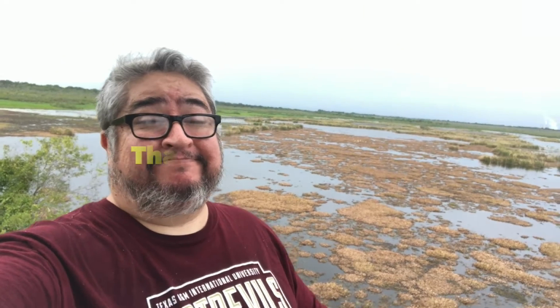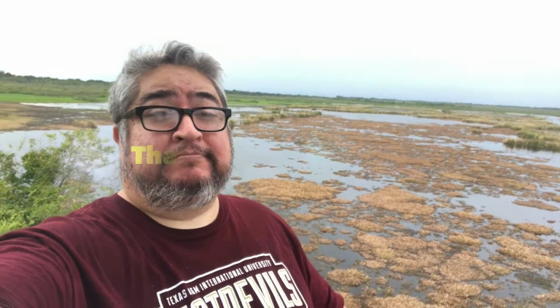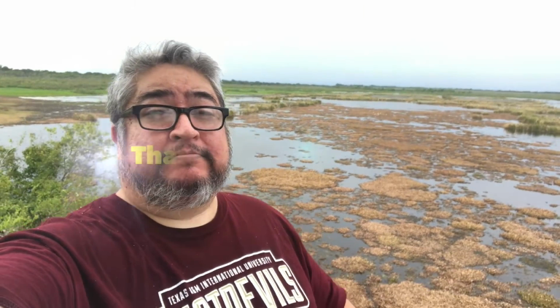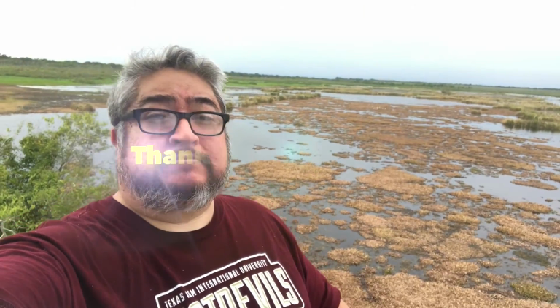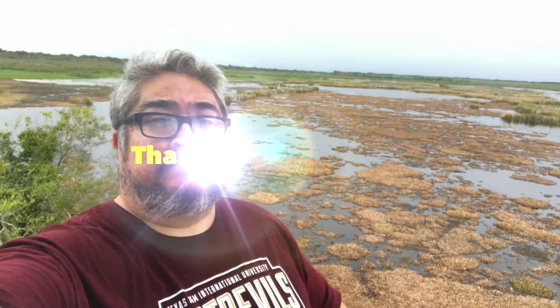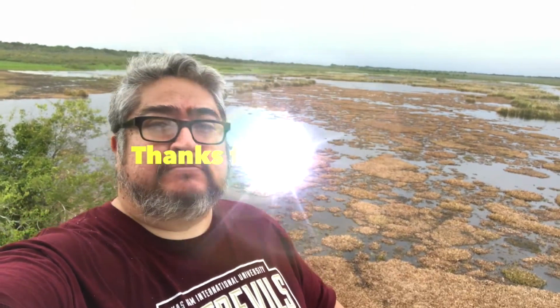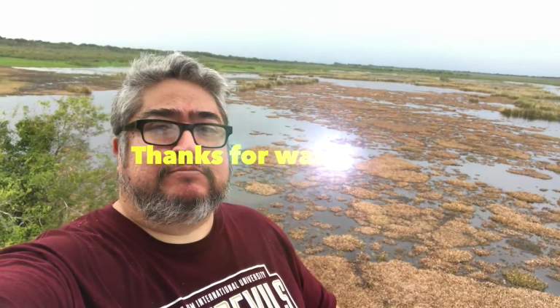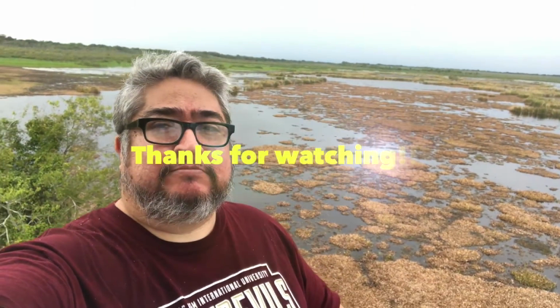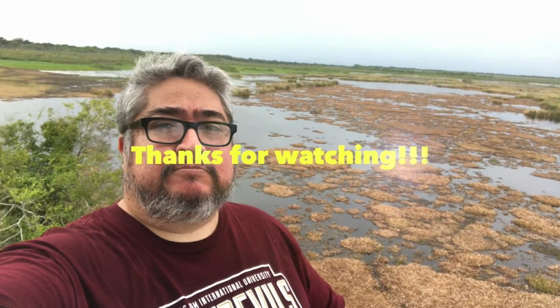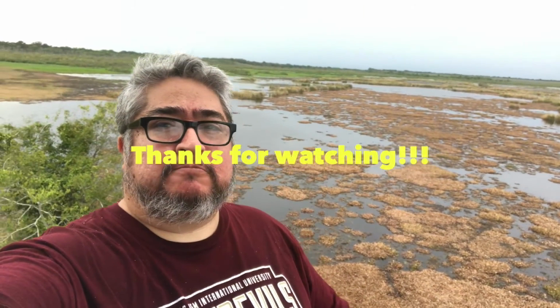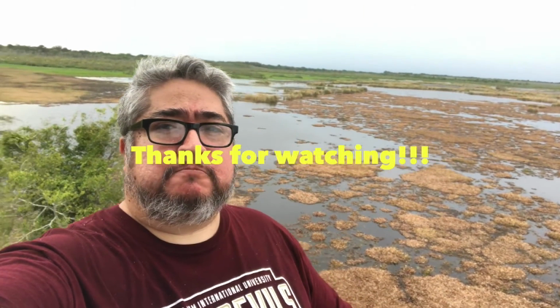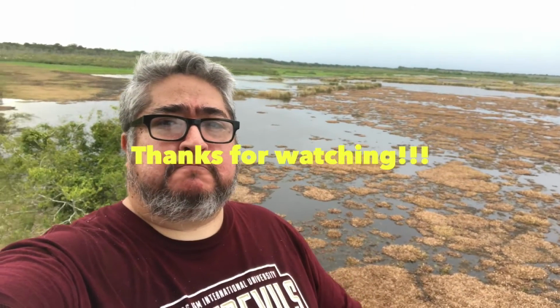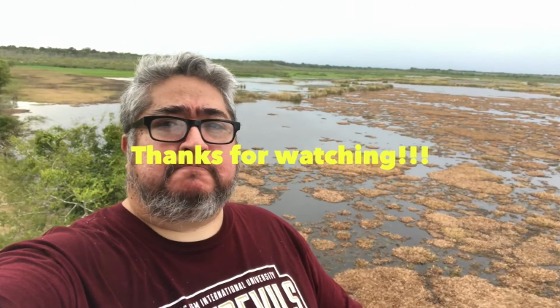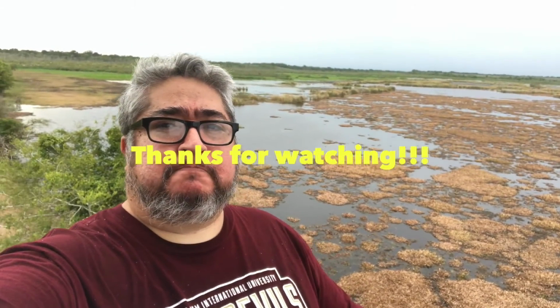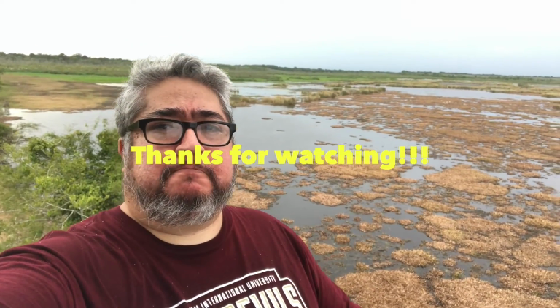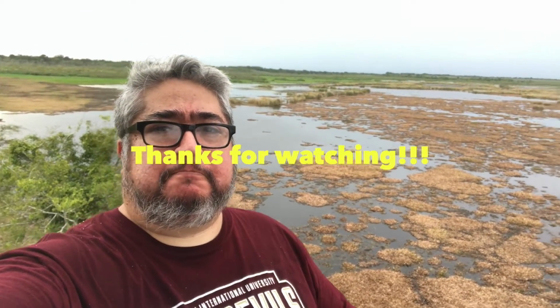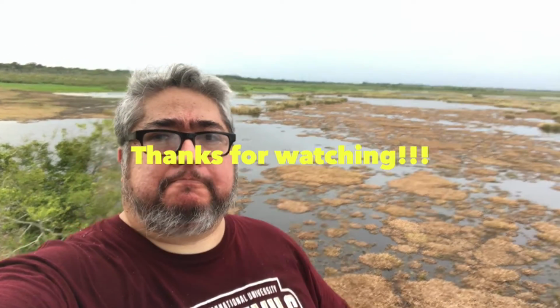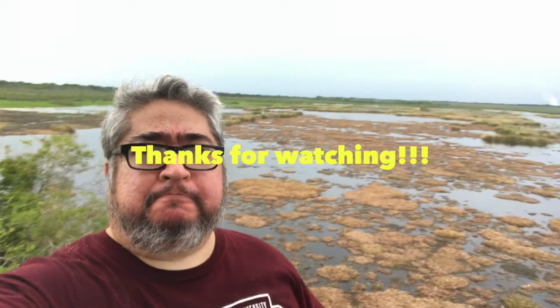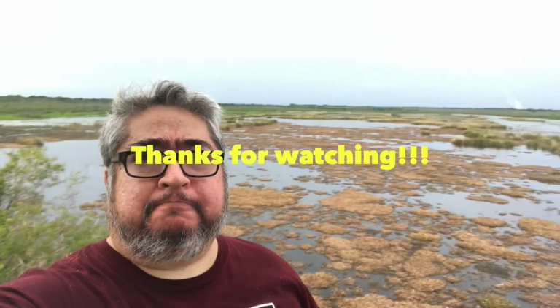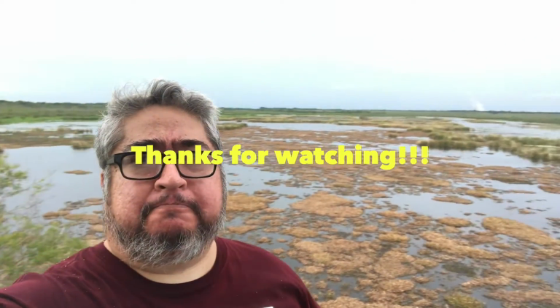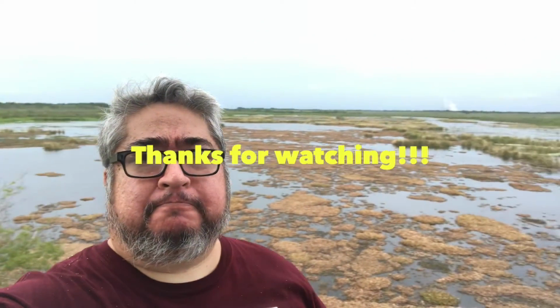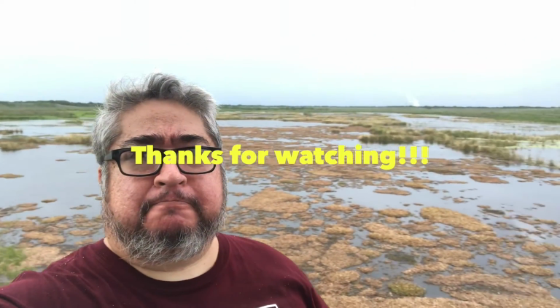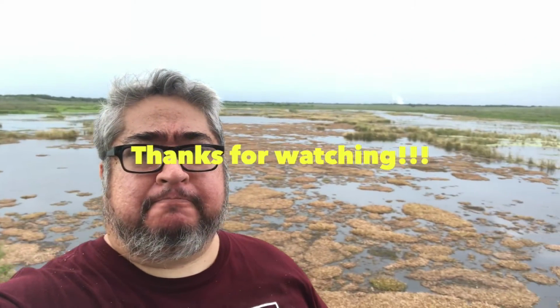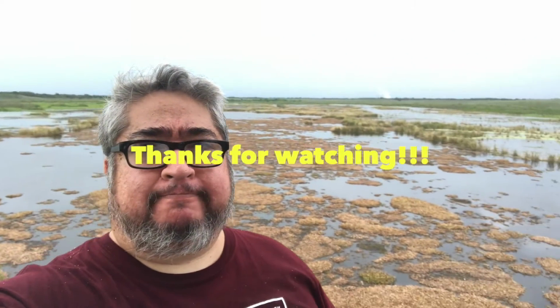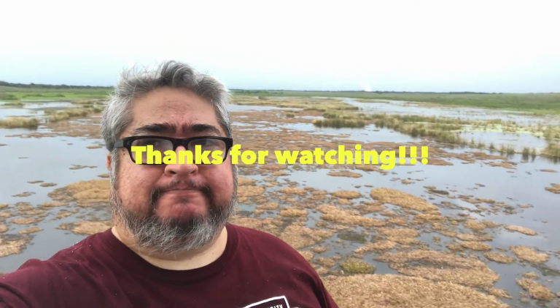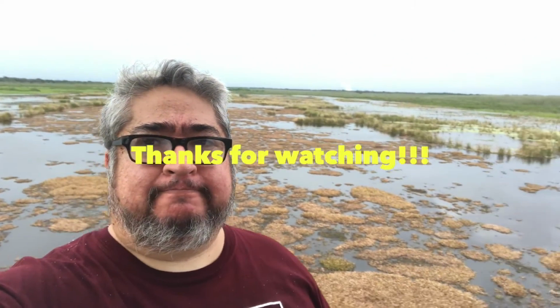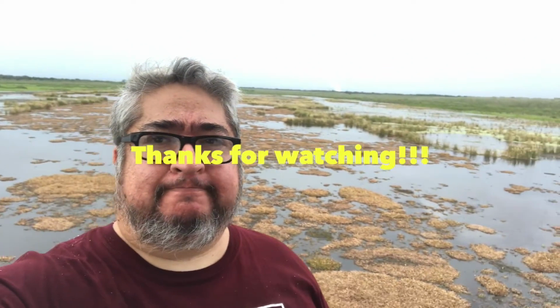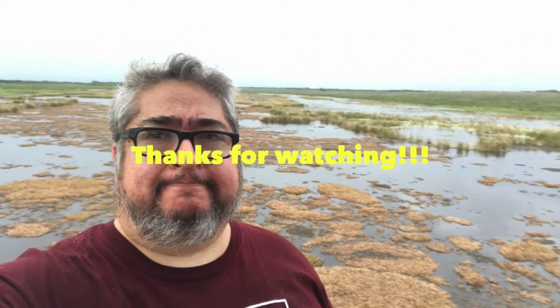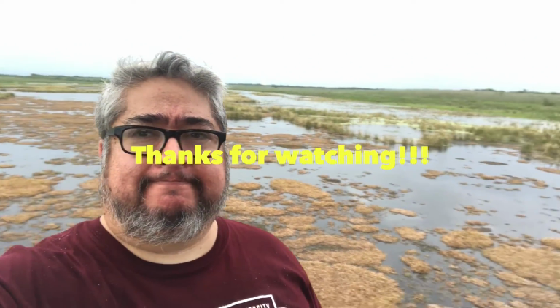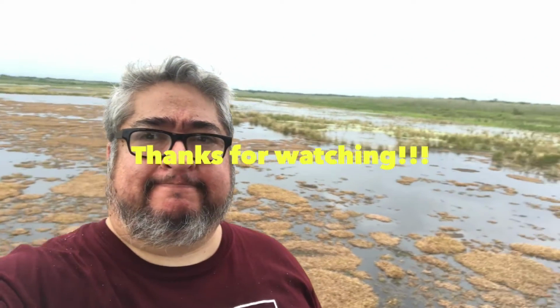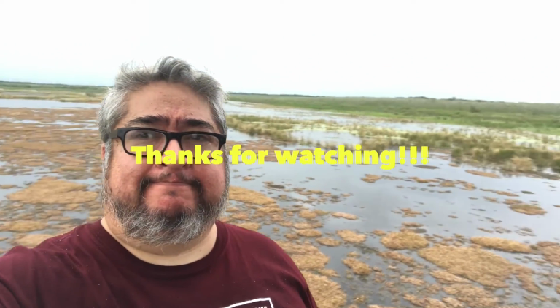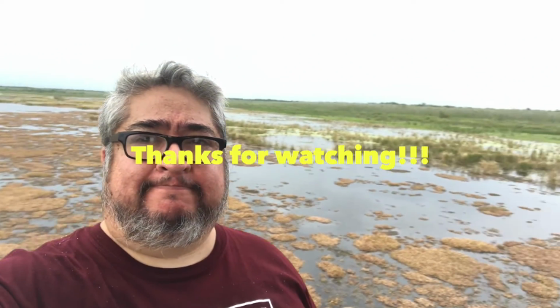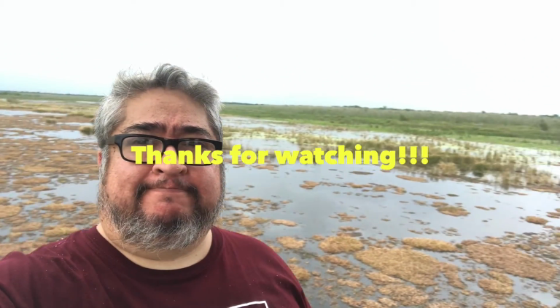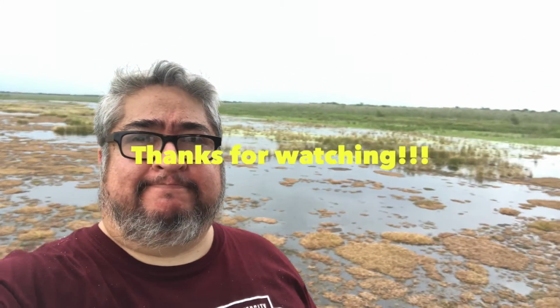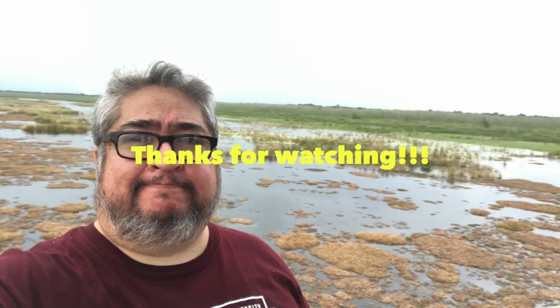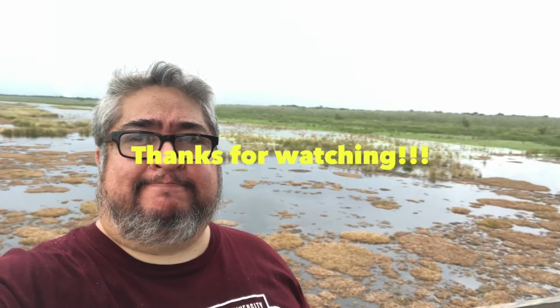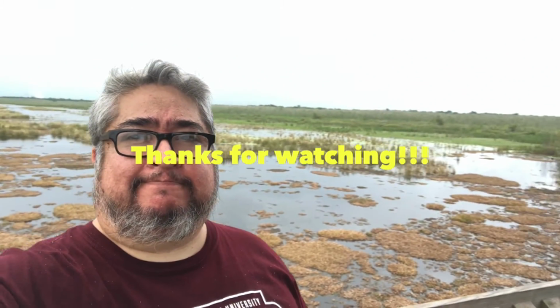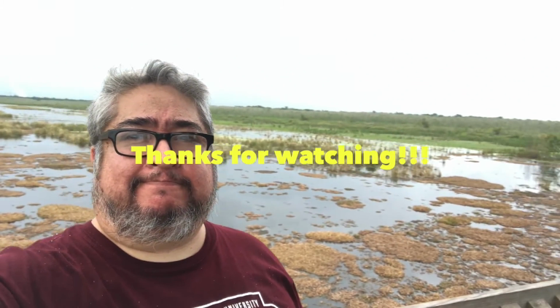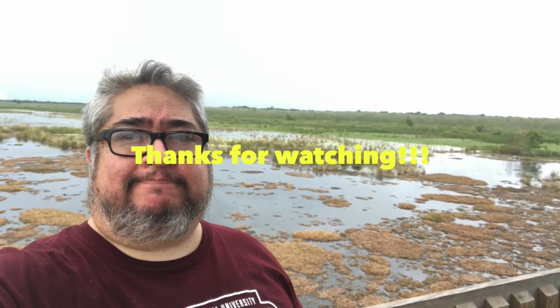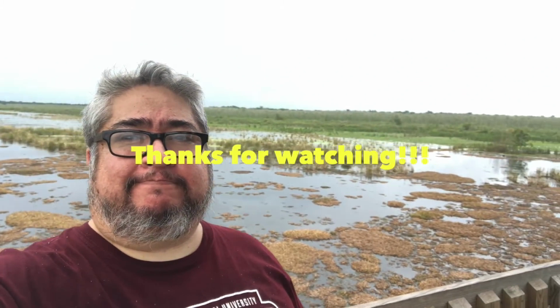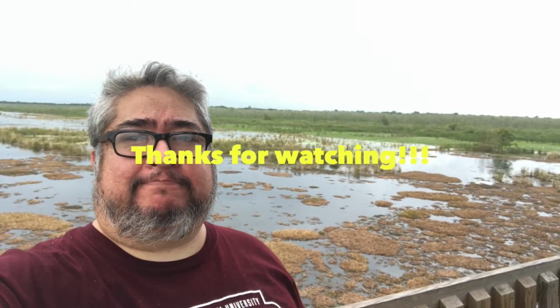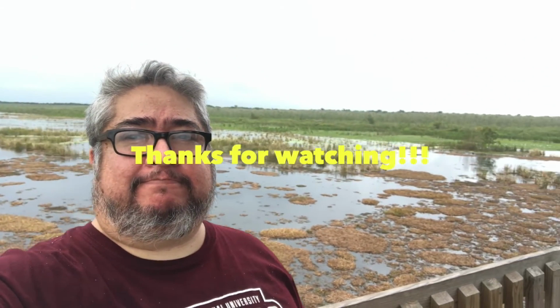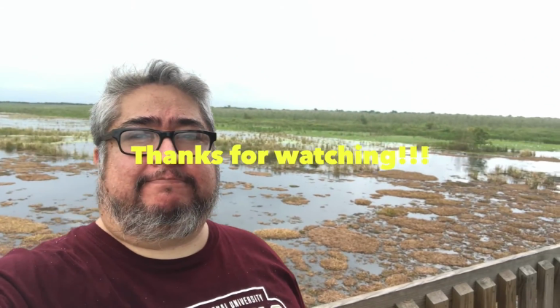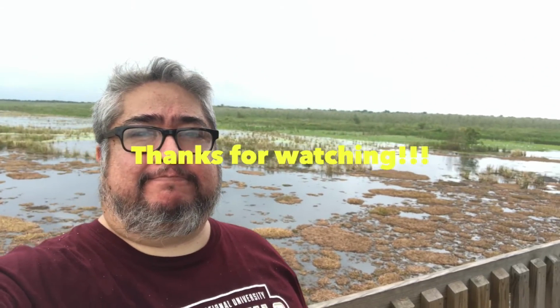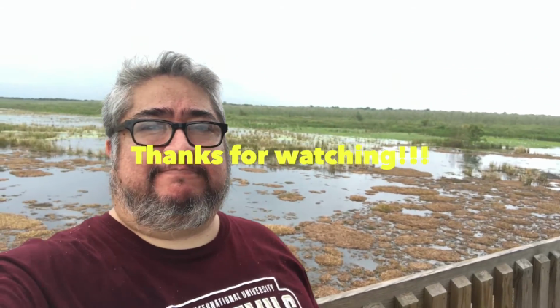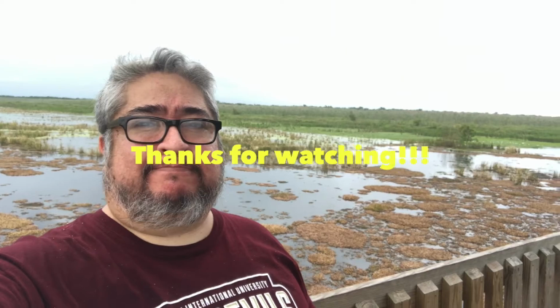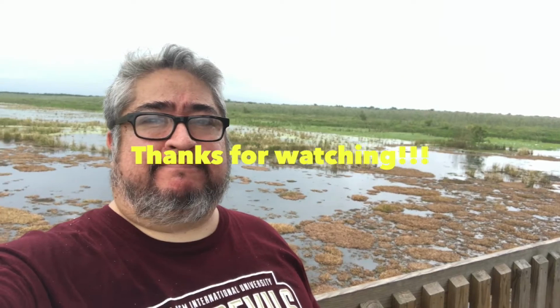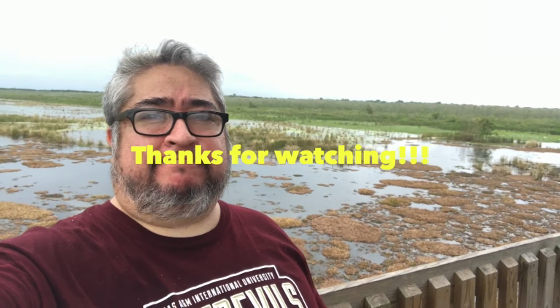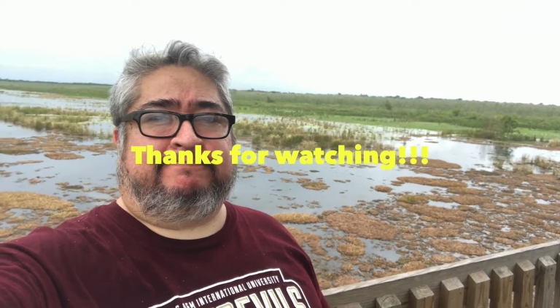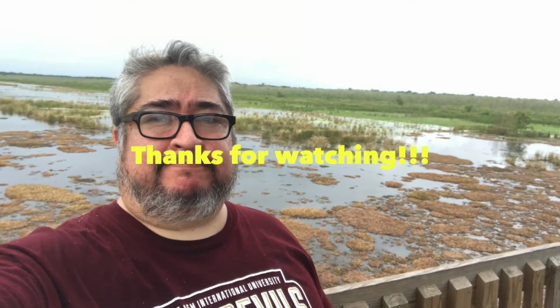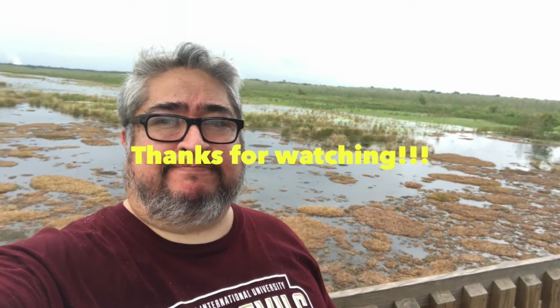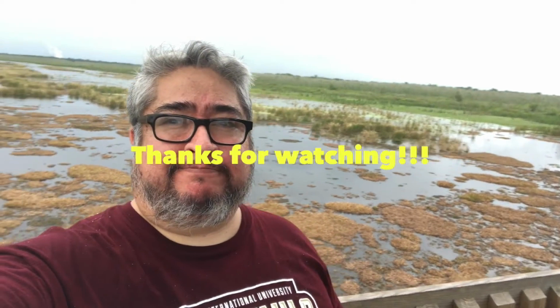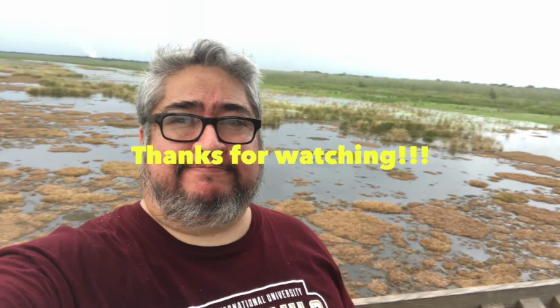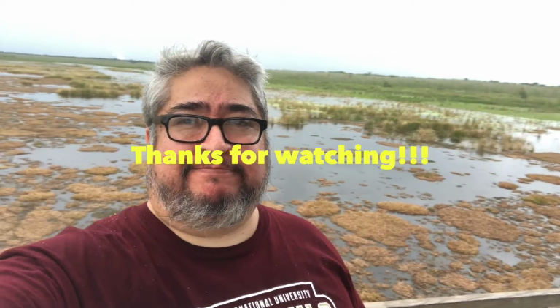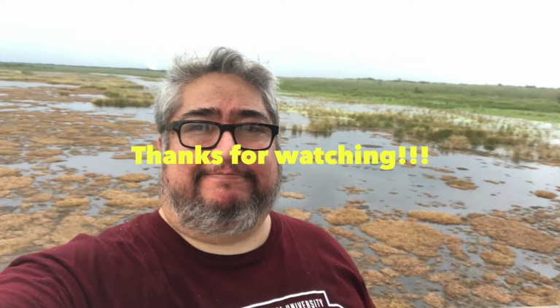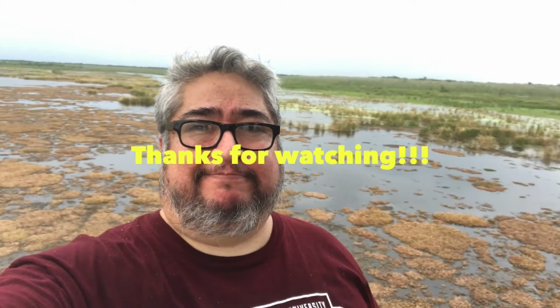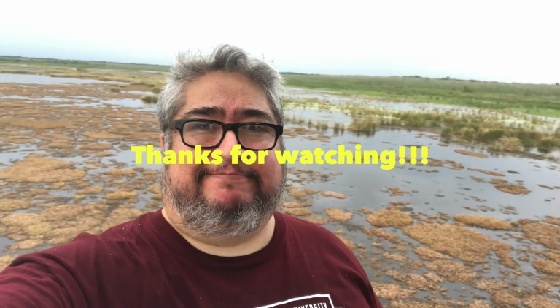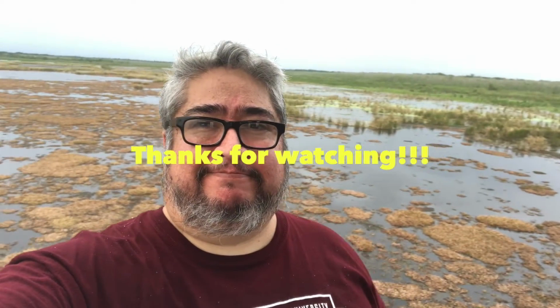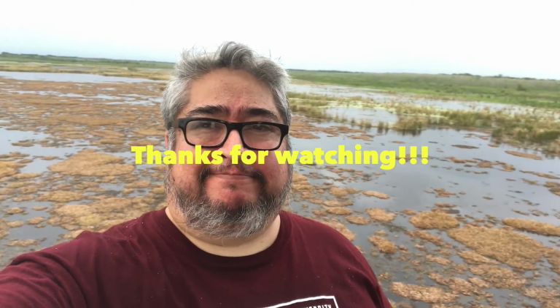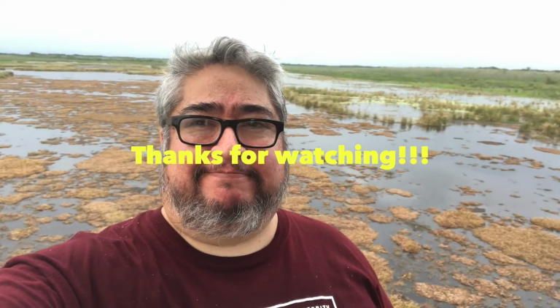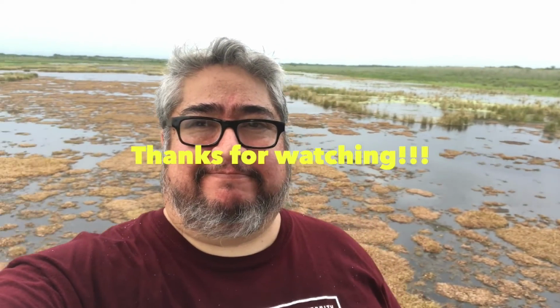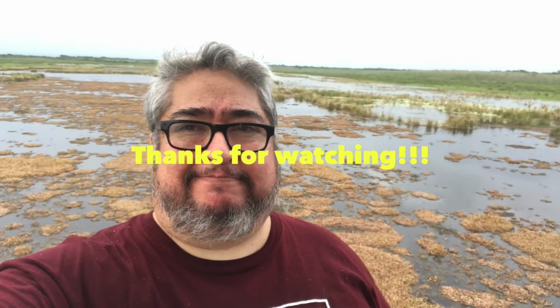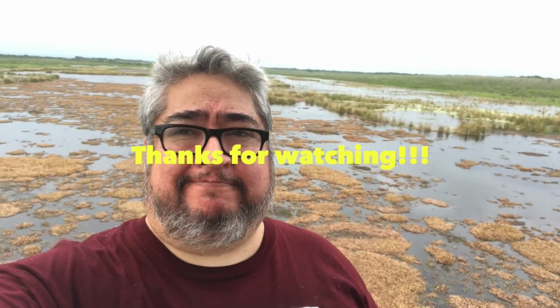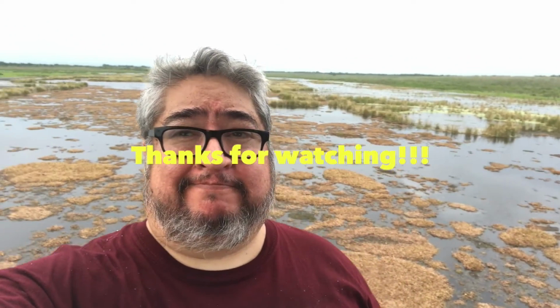Anyways, that's the state park for you. Make sure to visit all of them. Make sure to like, subscribe, and I'll see you guys at the next video.